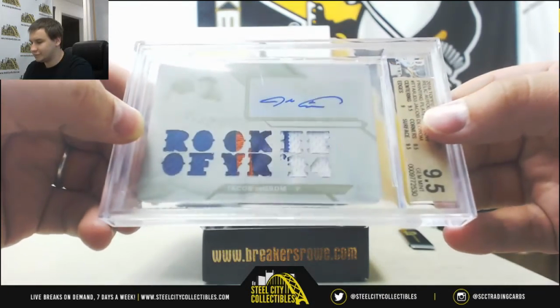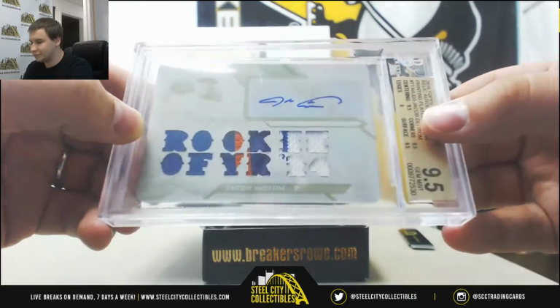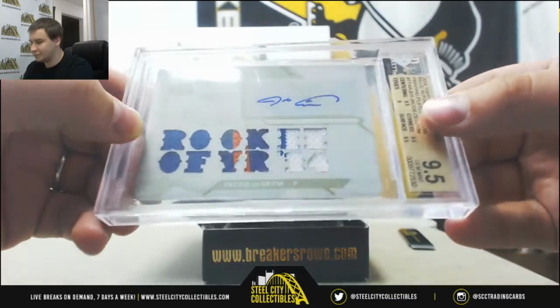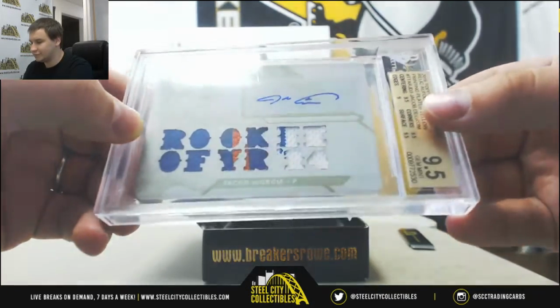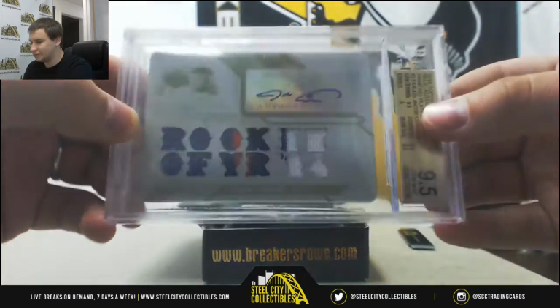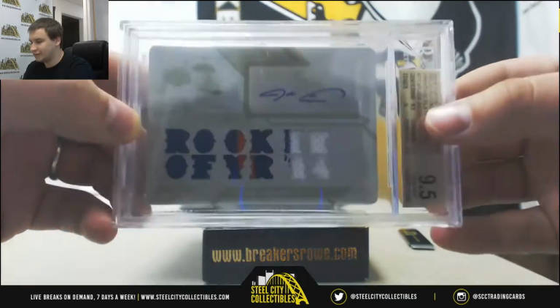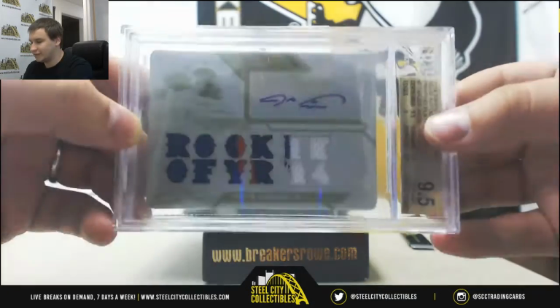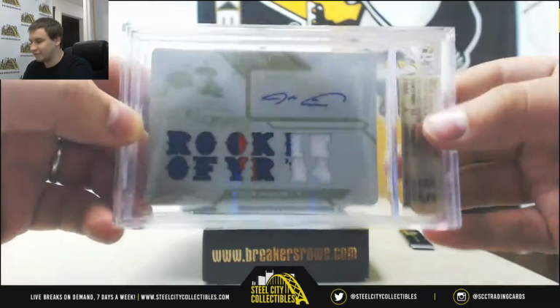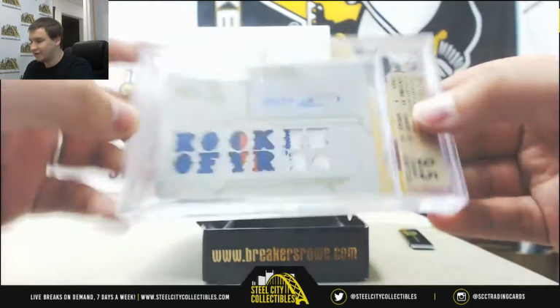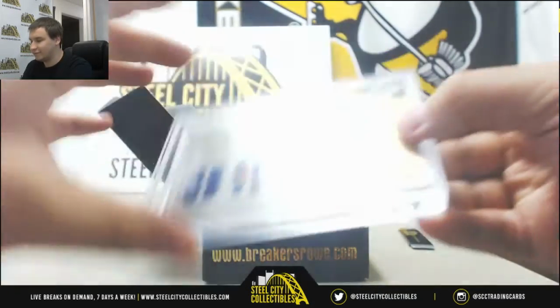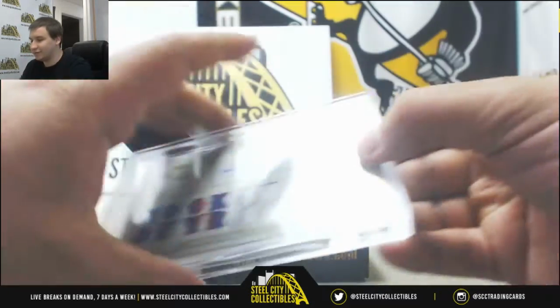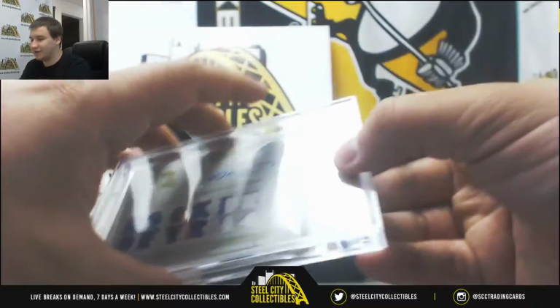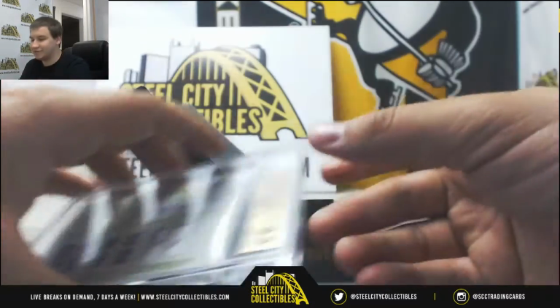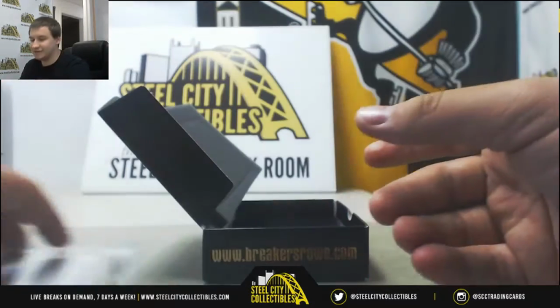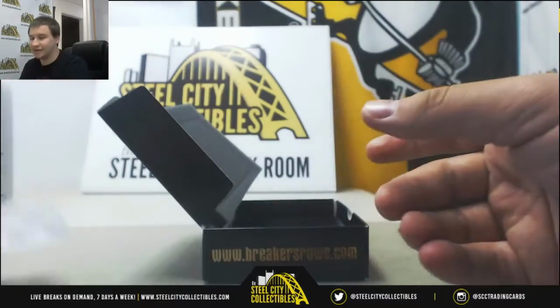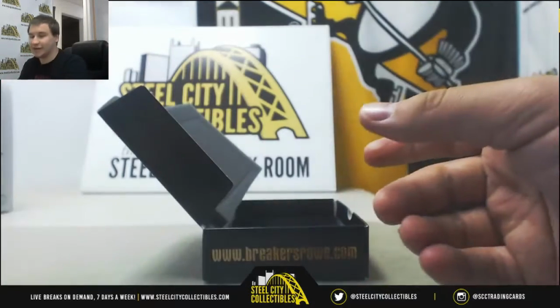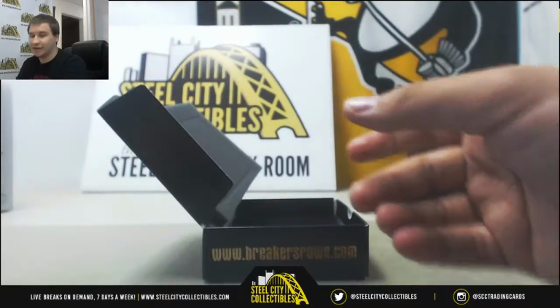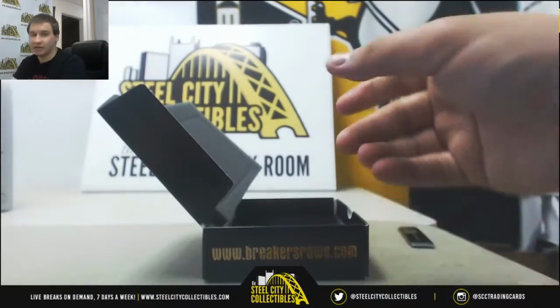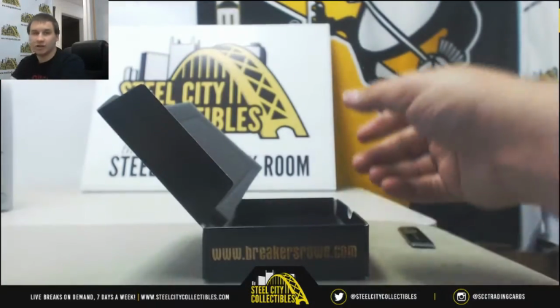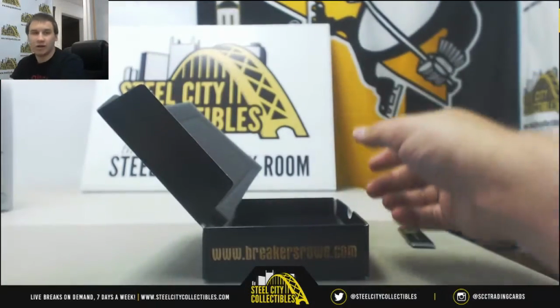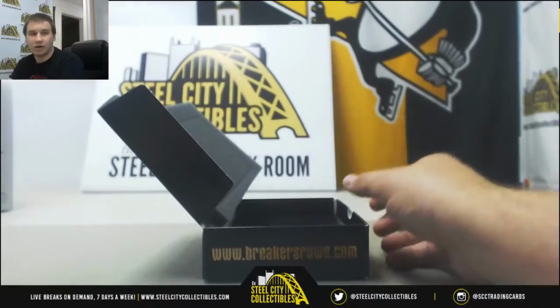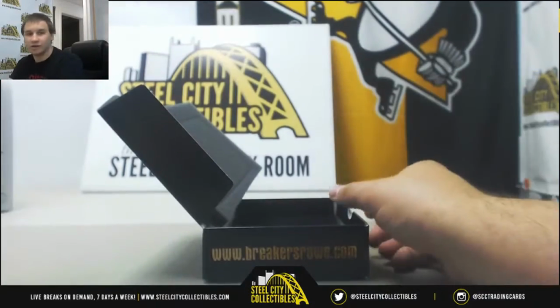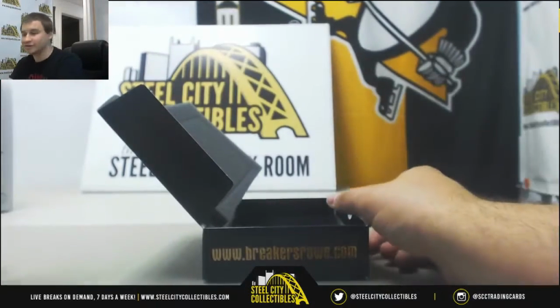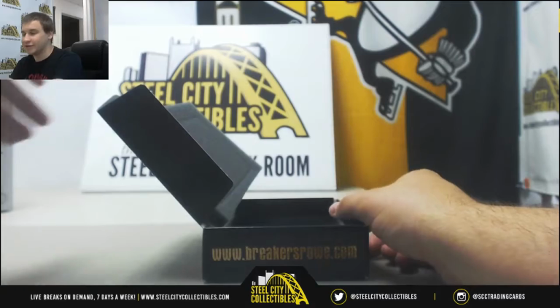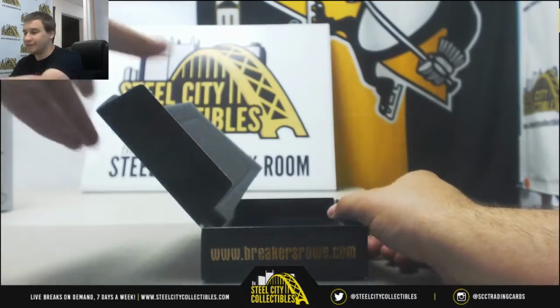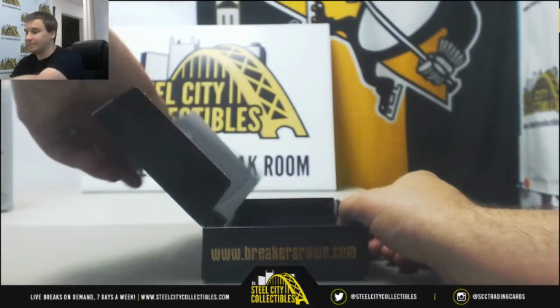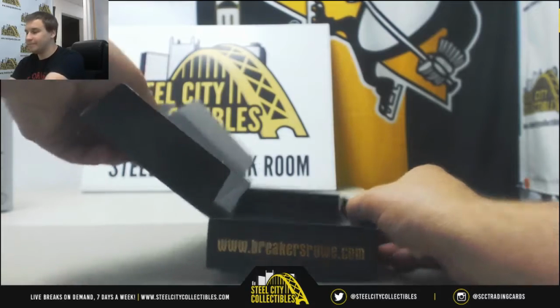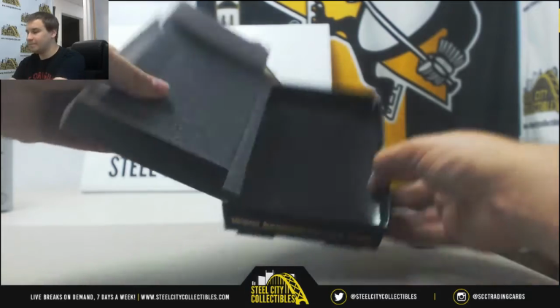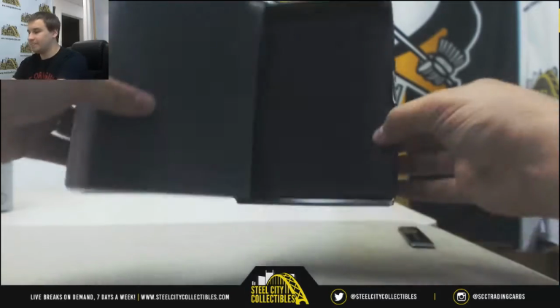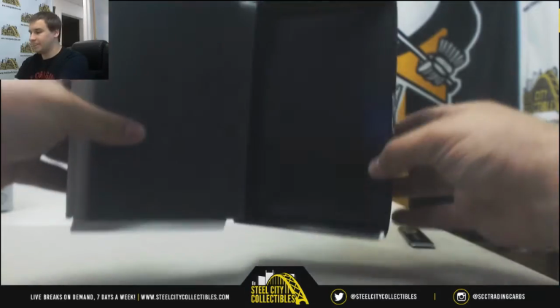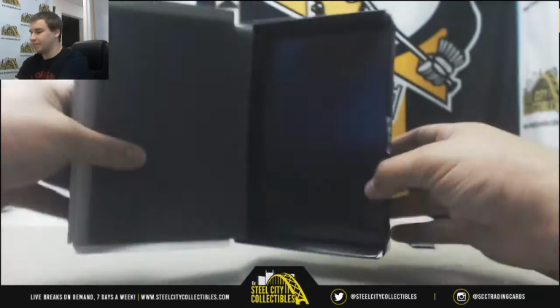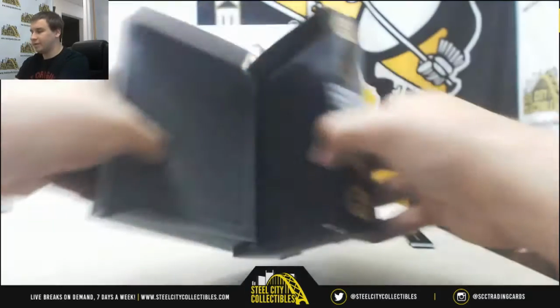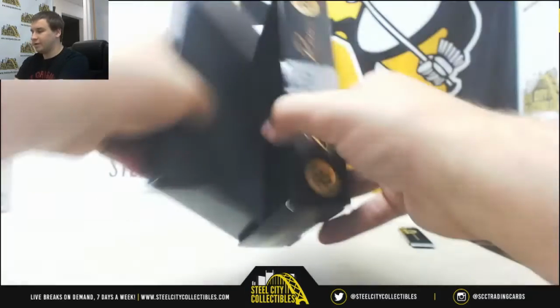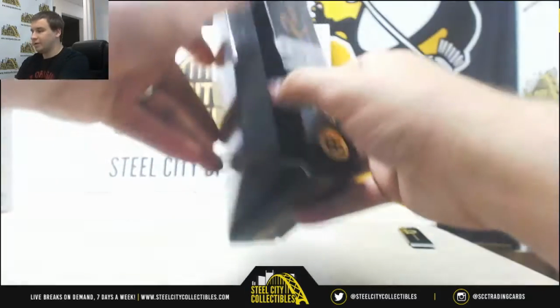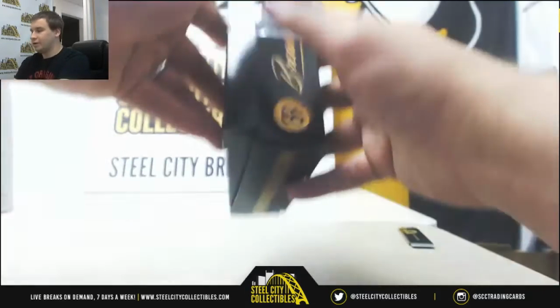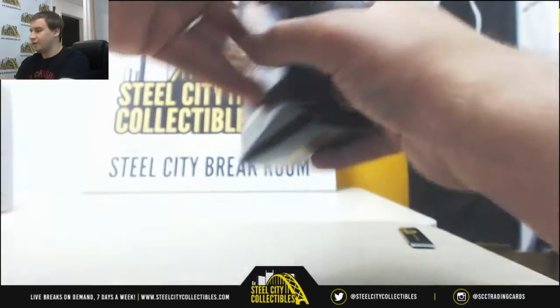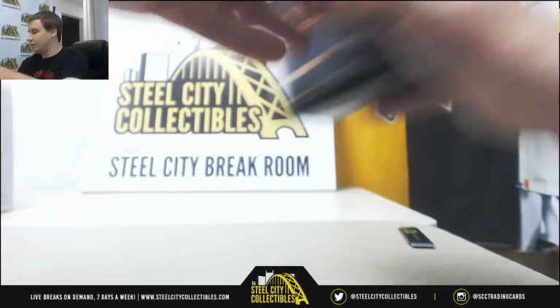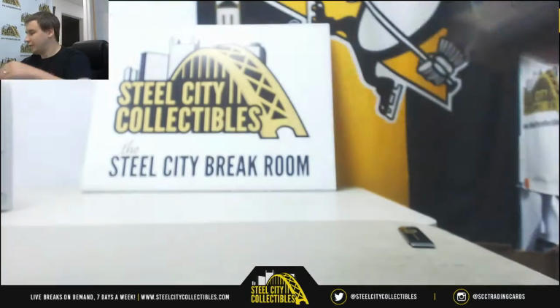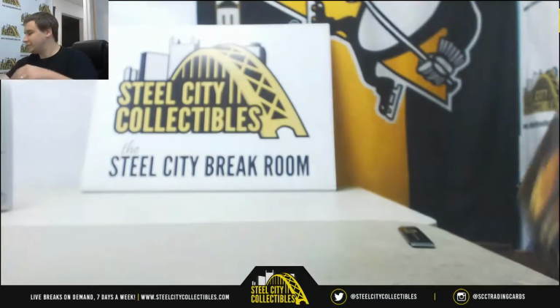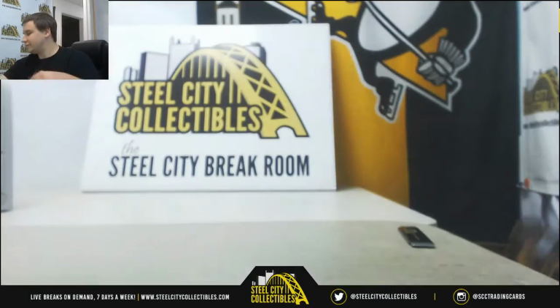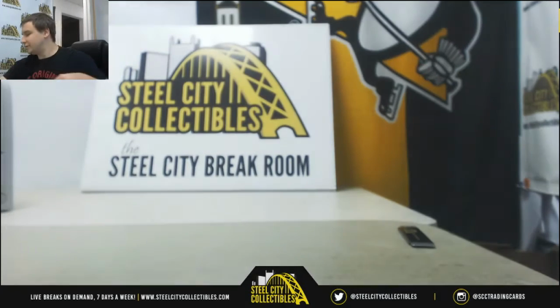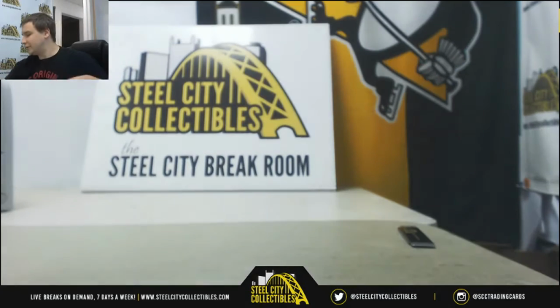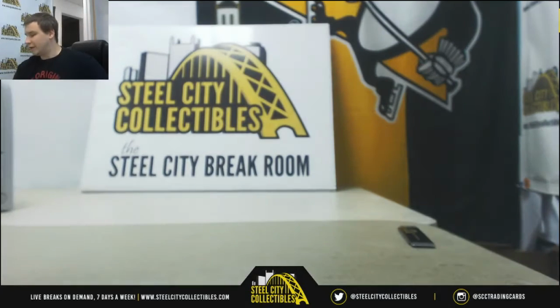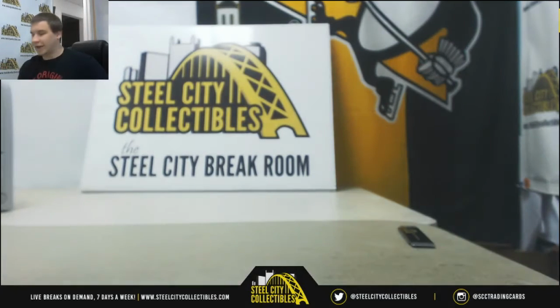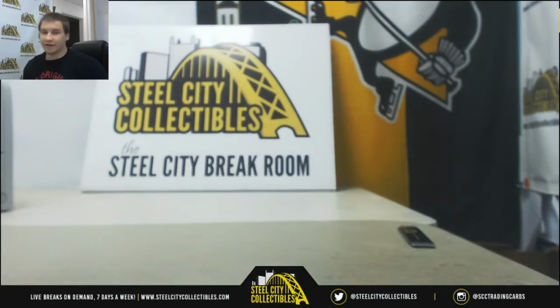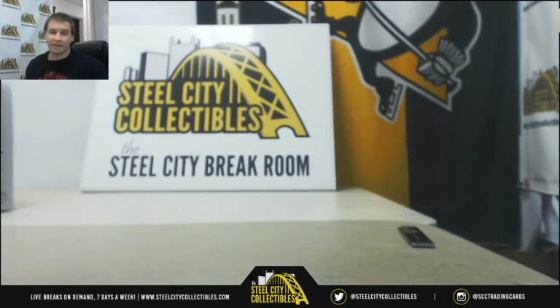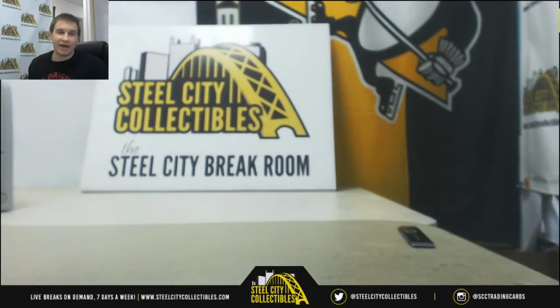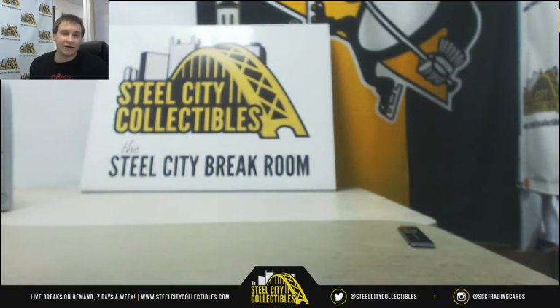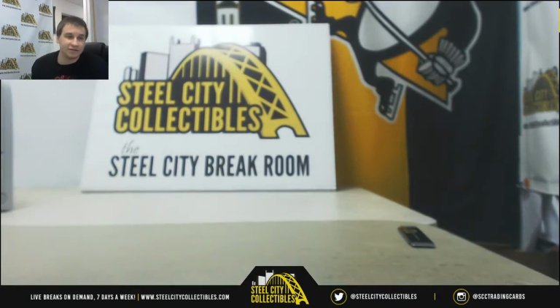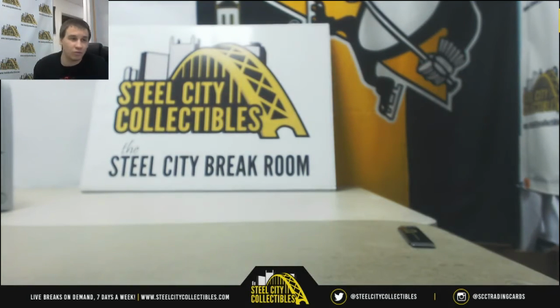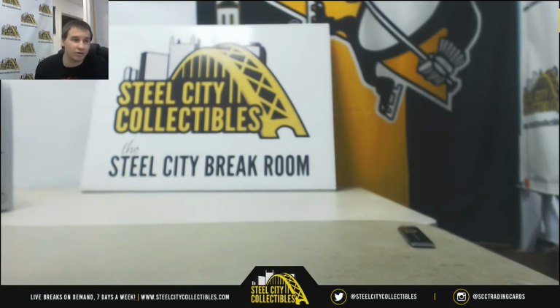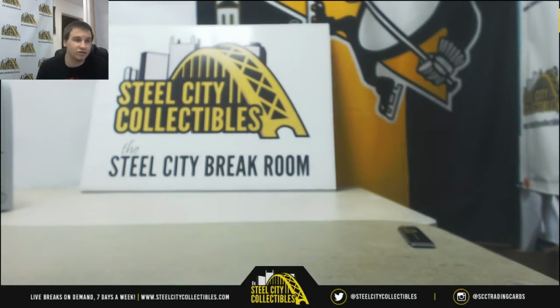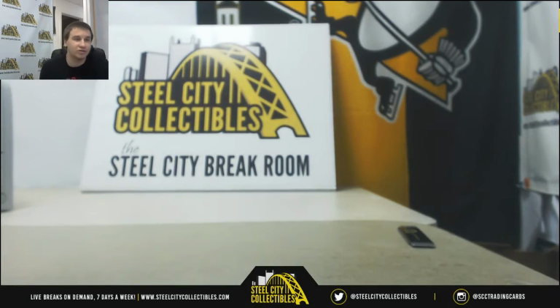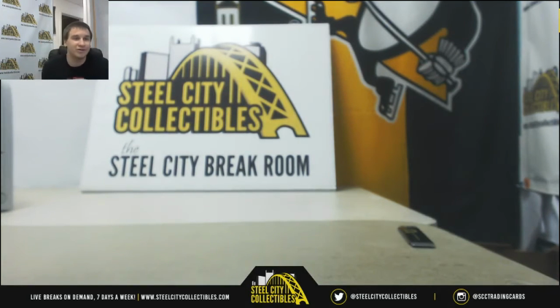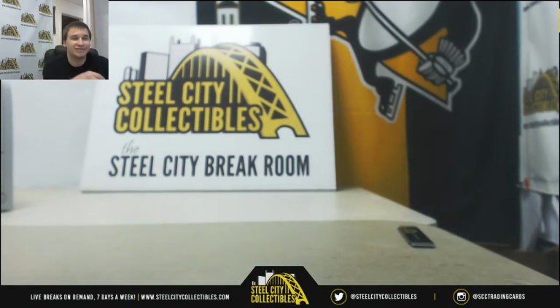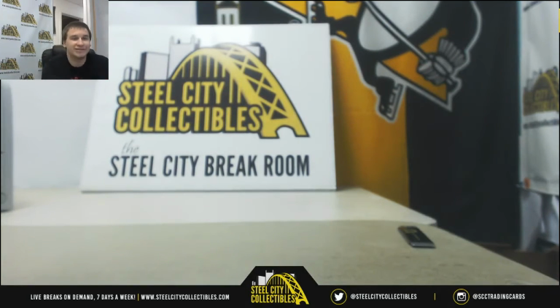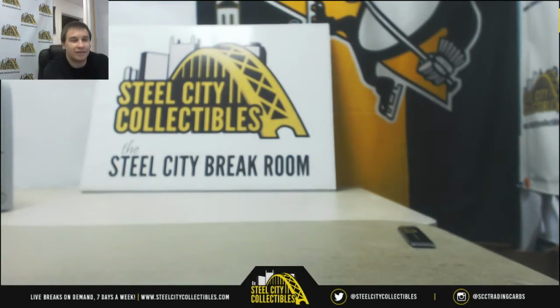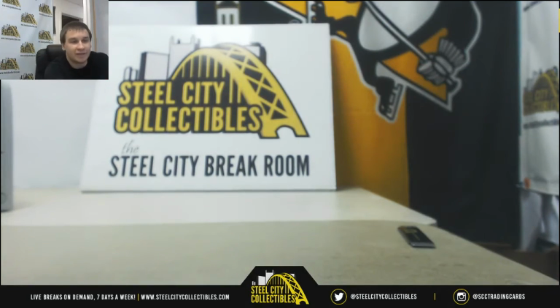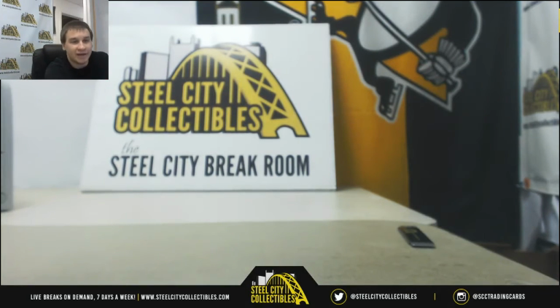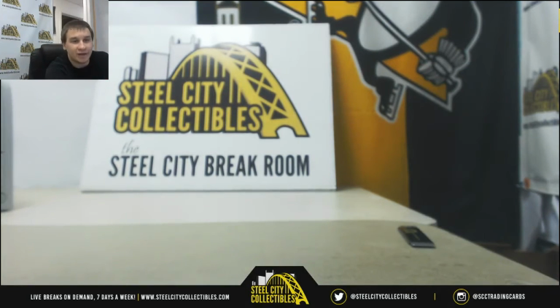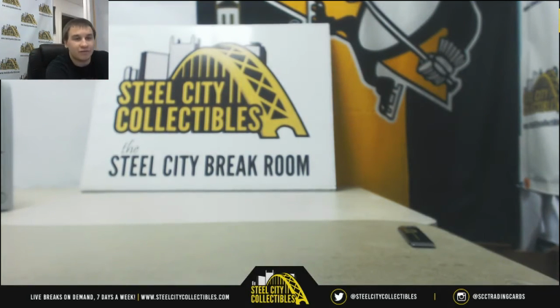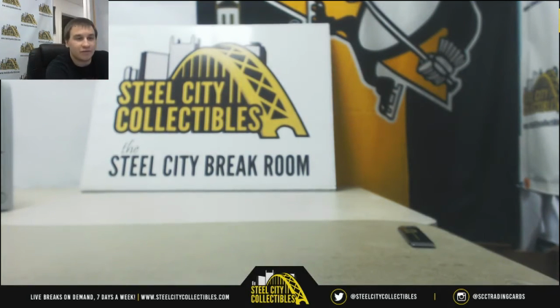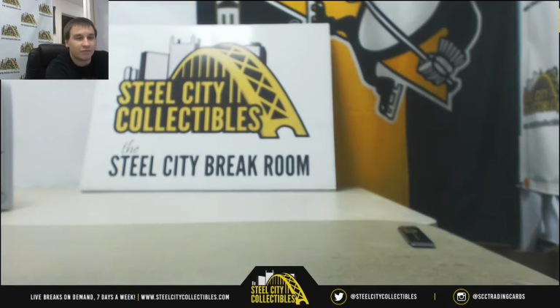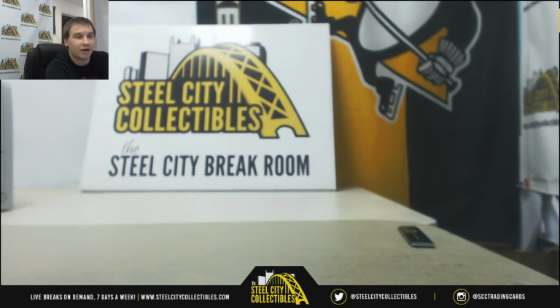First 9.5 plate I've seen in a long time. And that will do it. Thank you for the break.